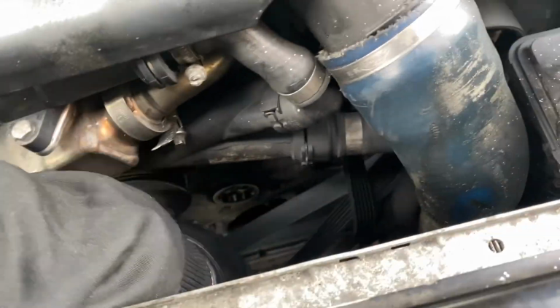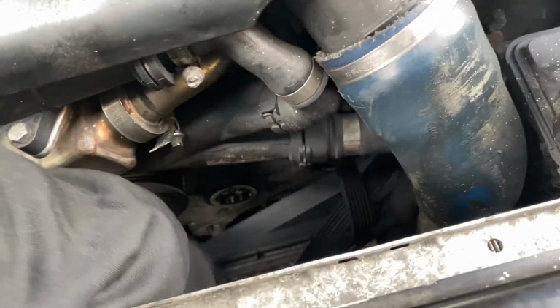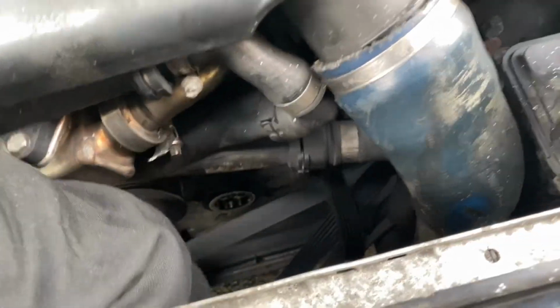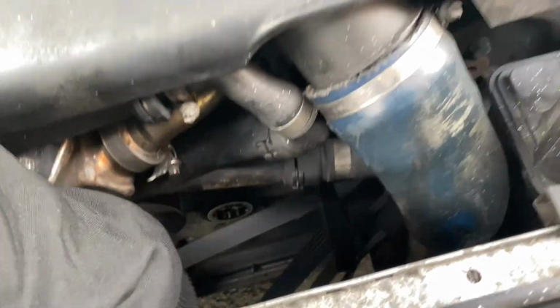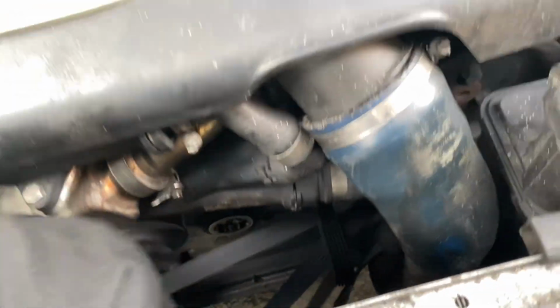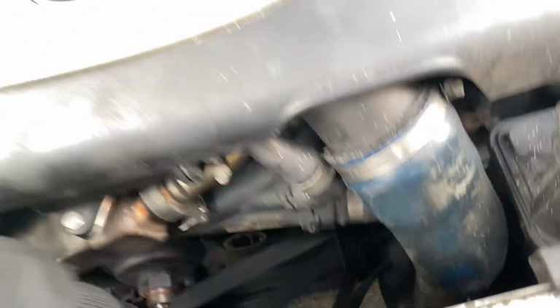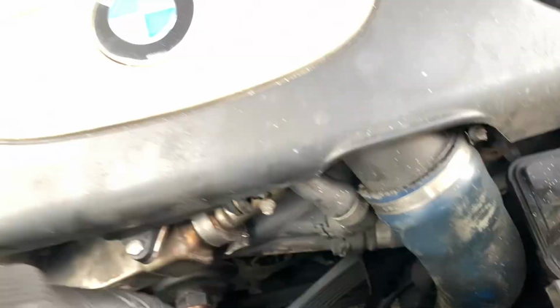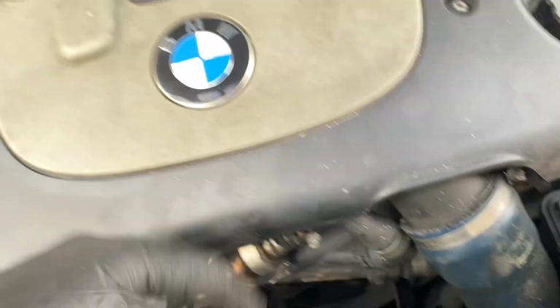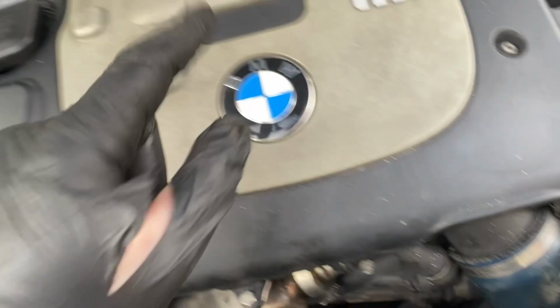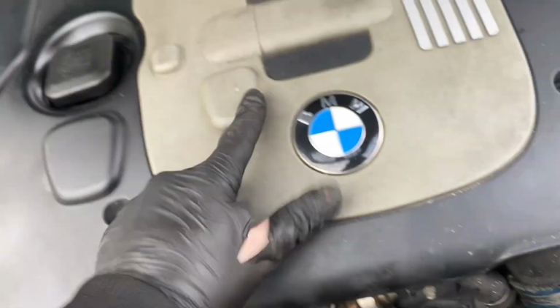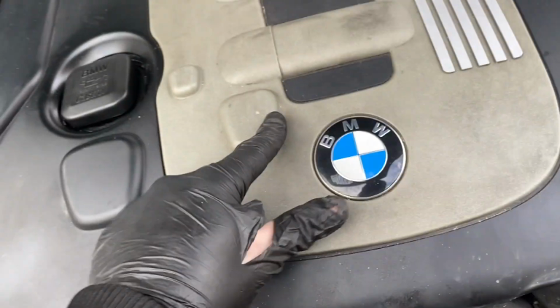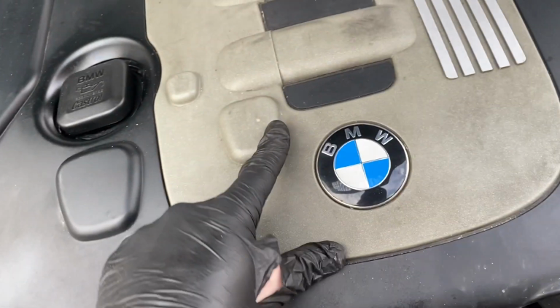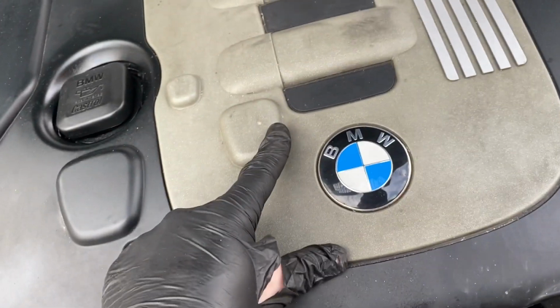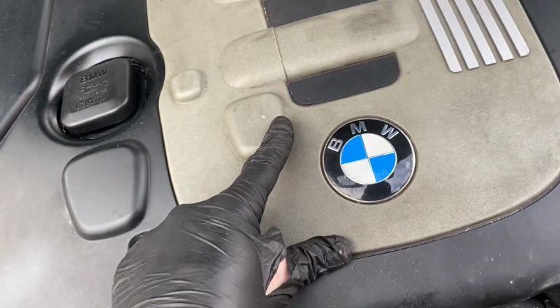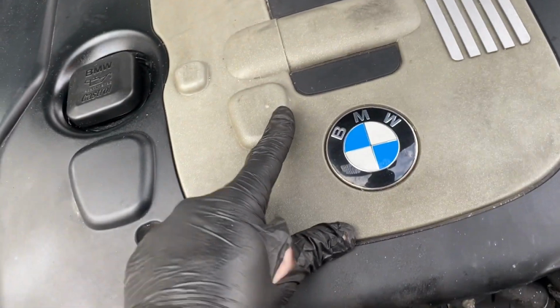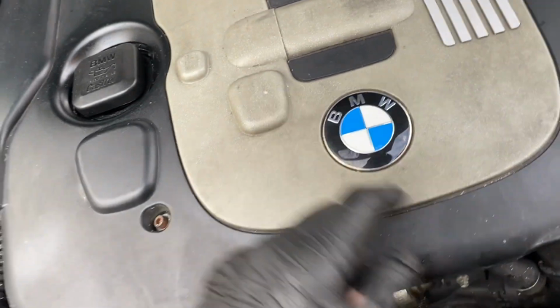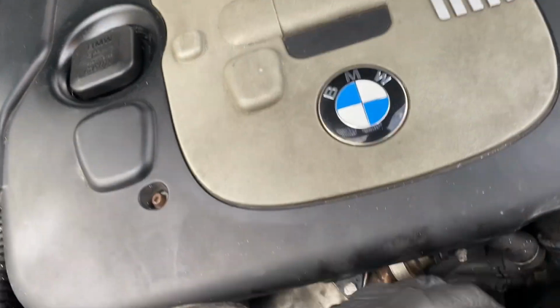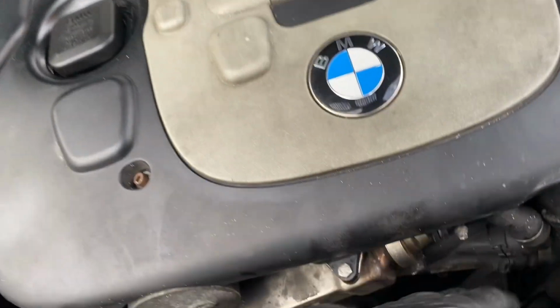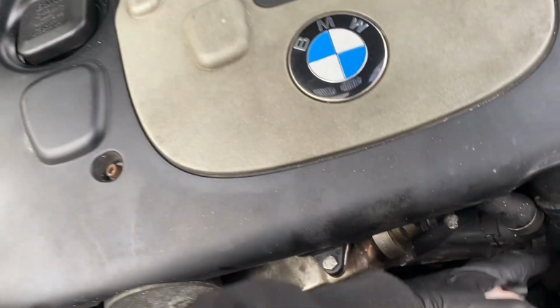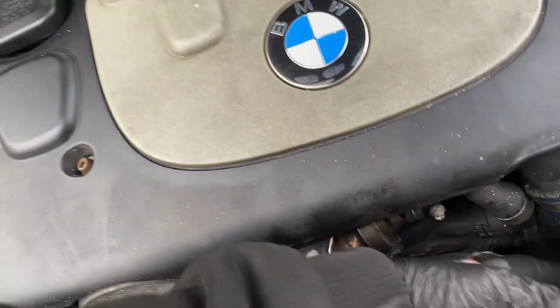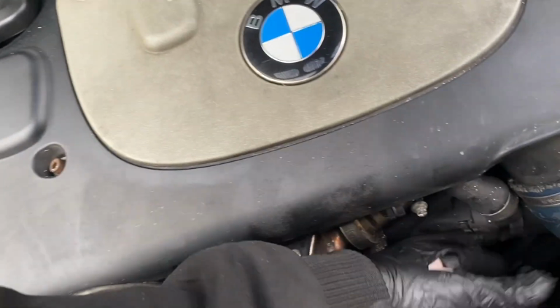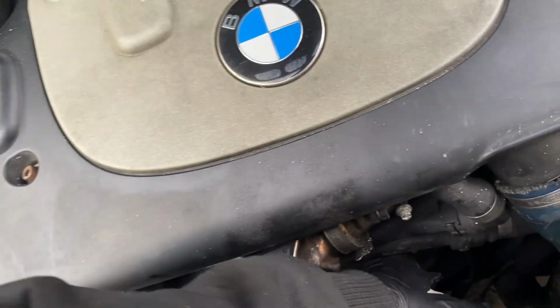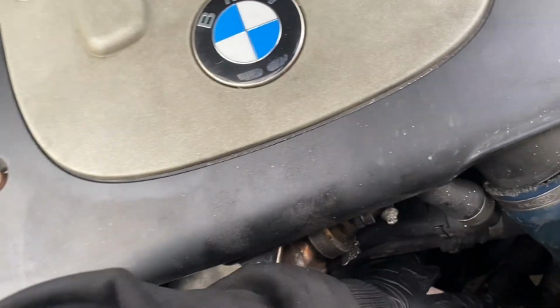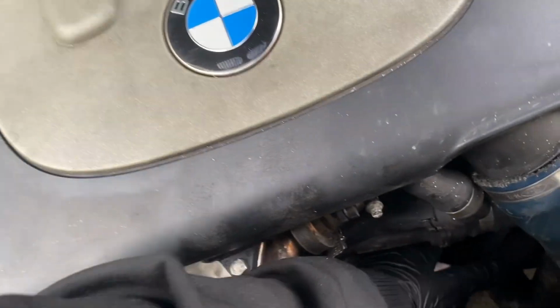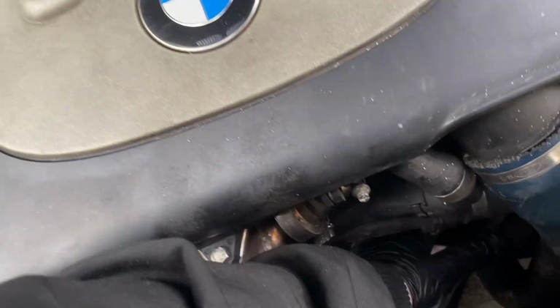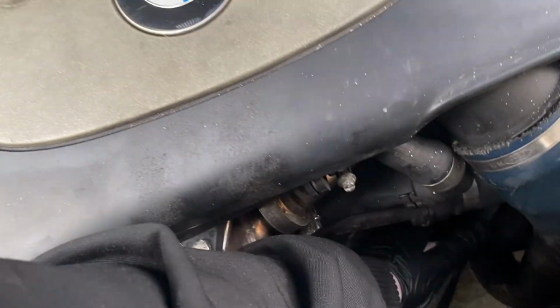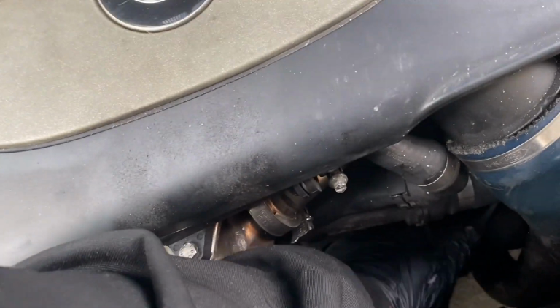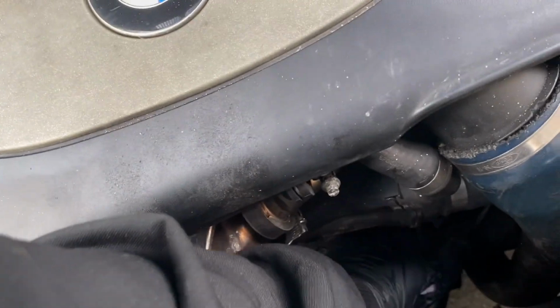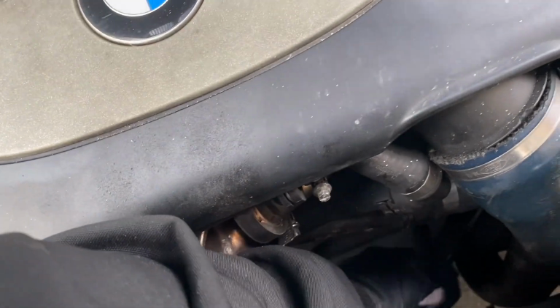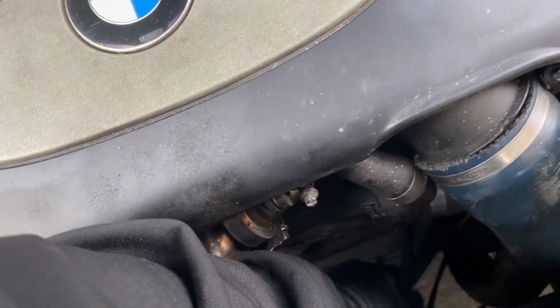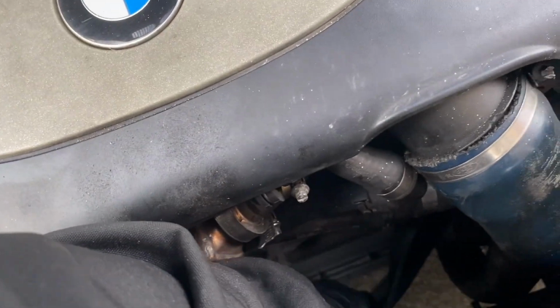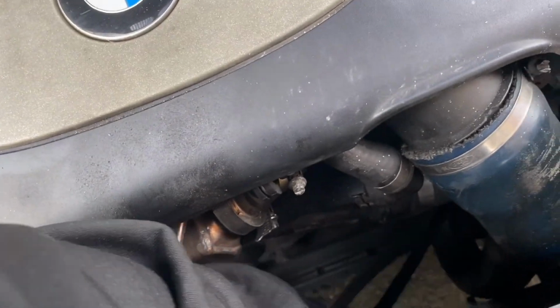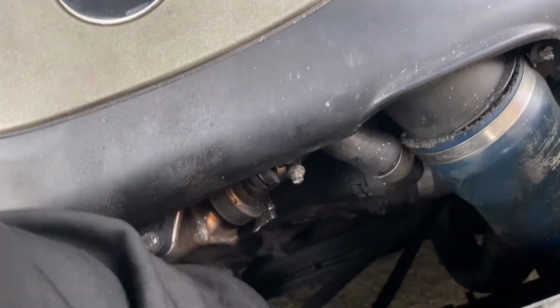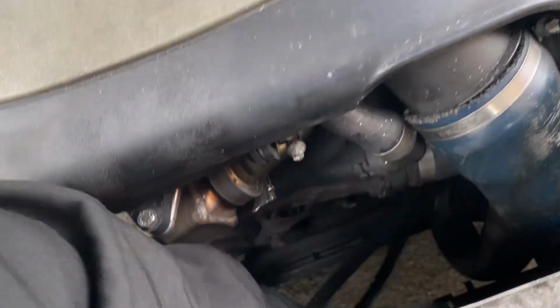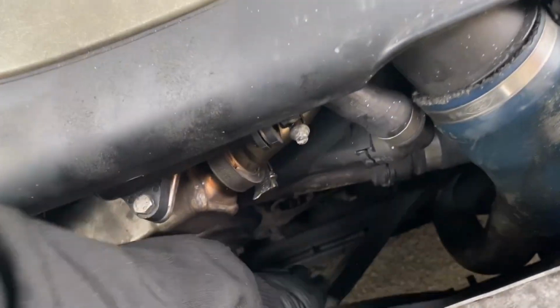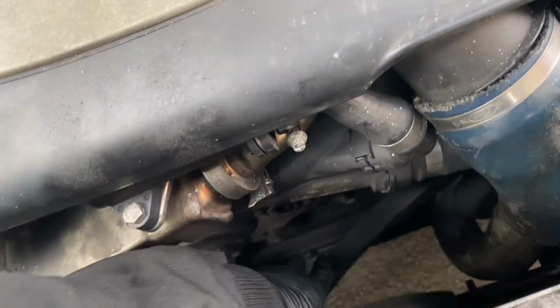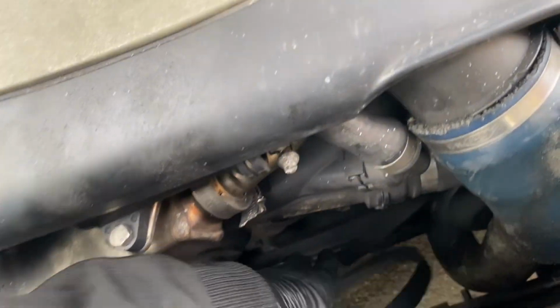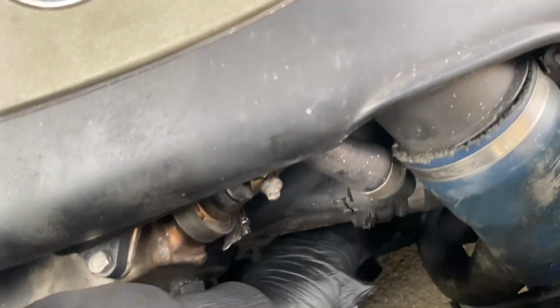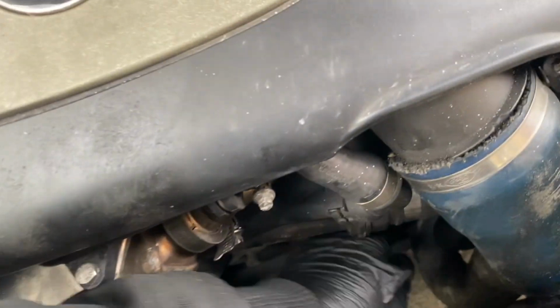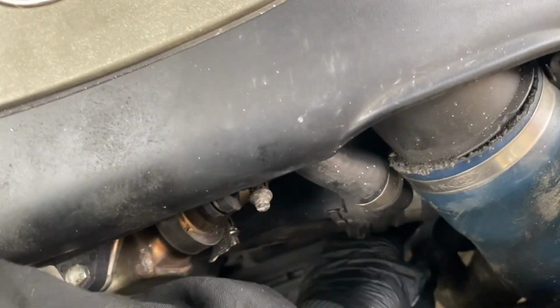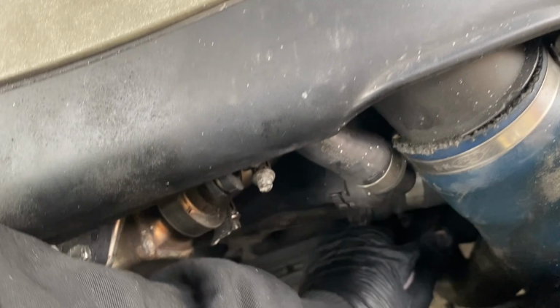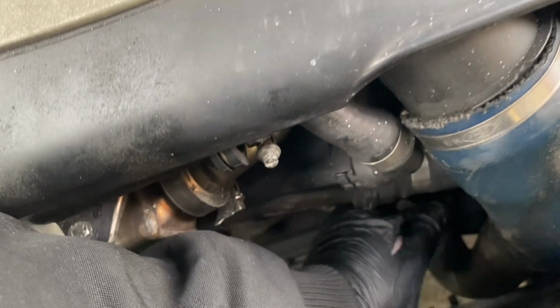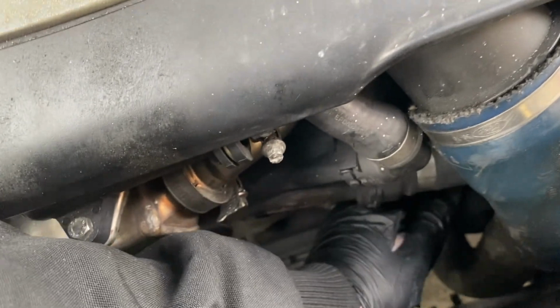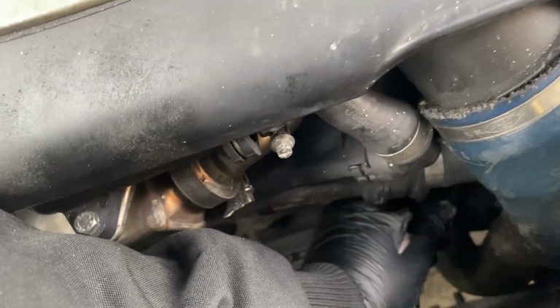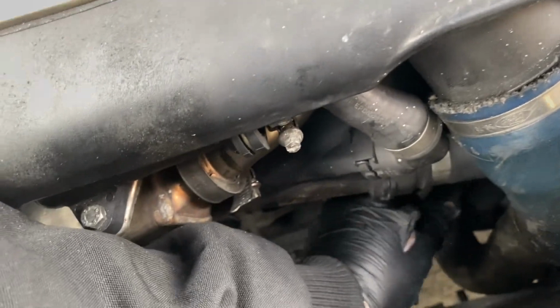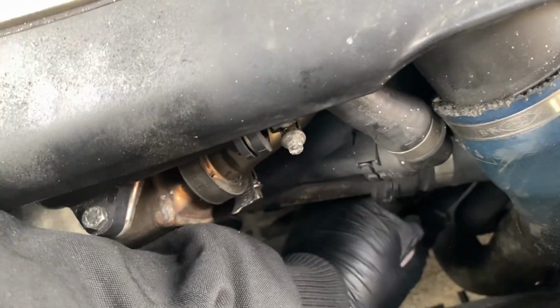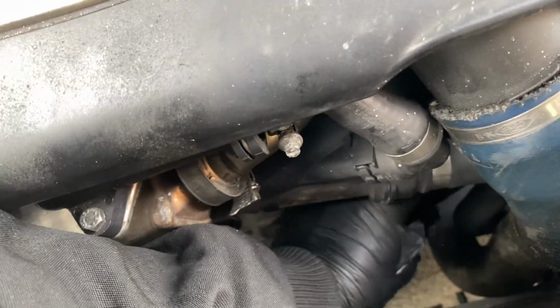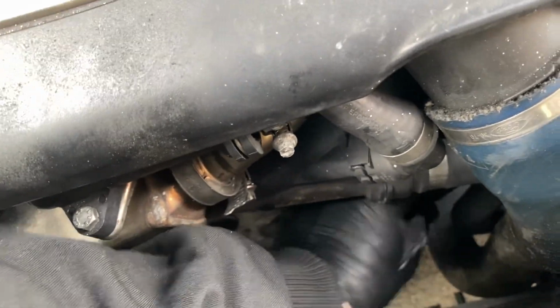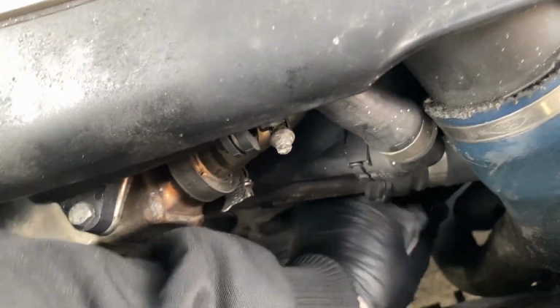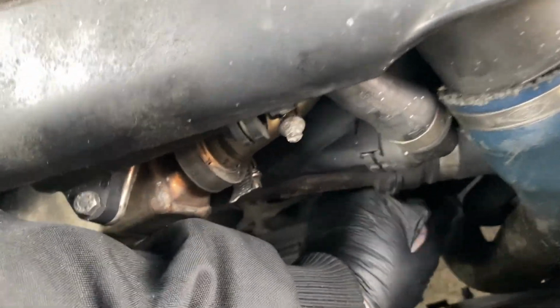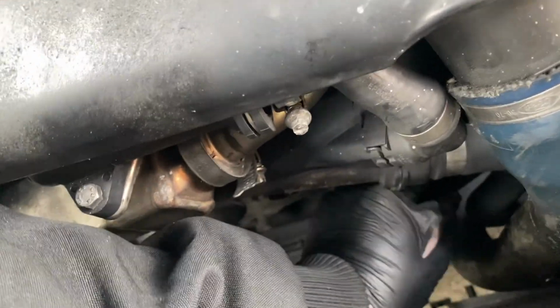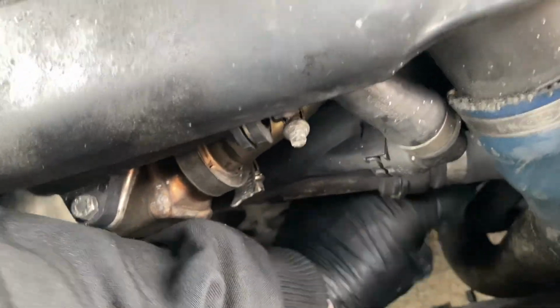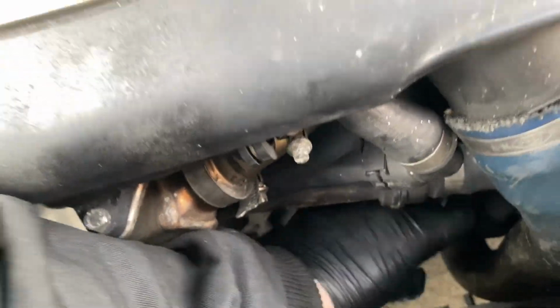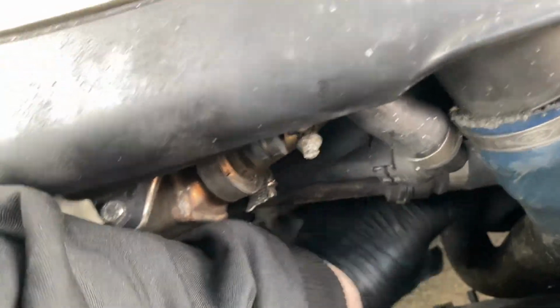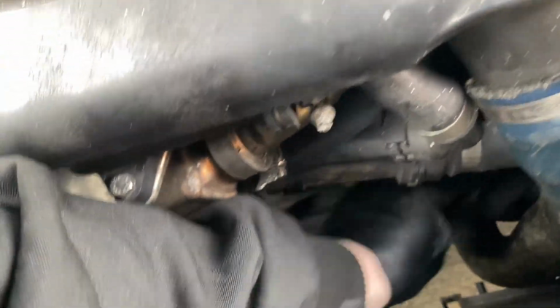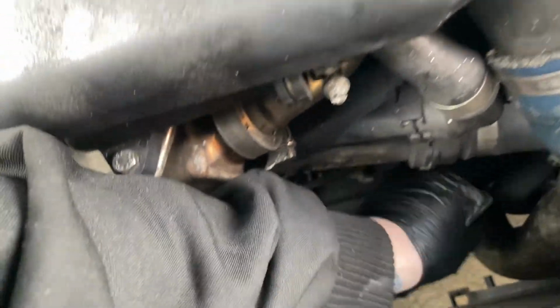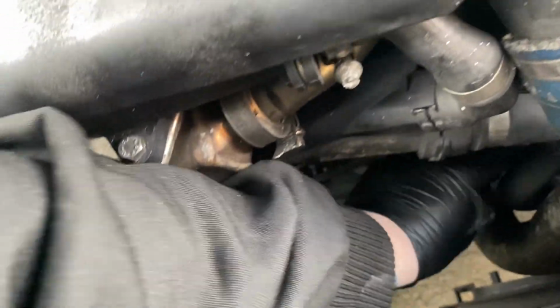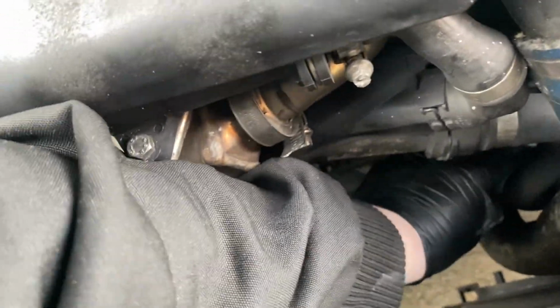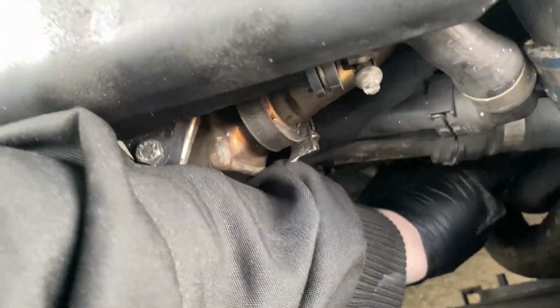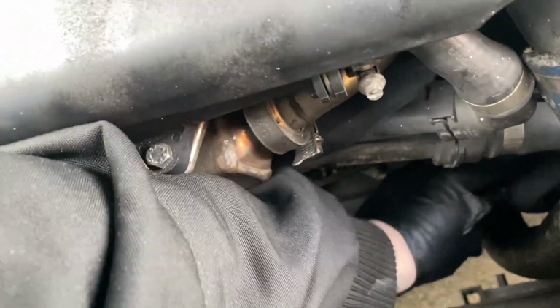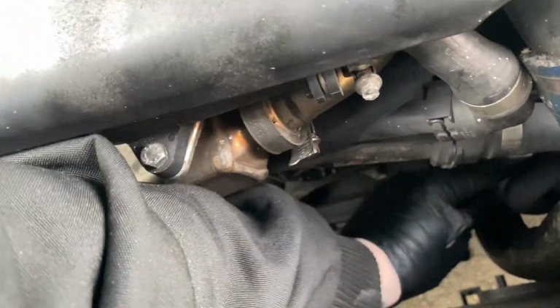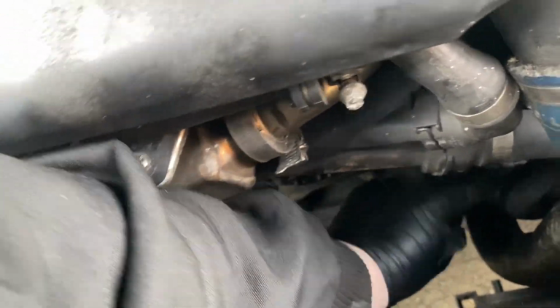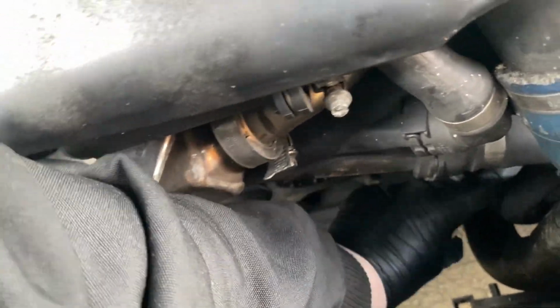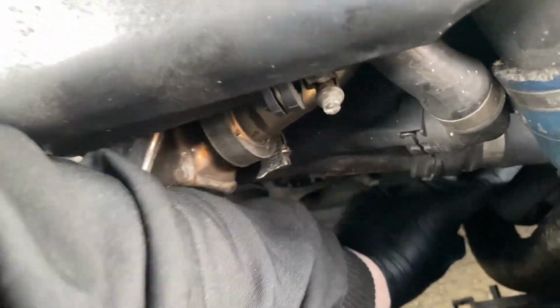I probably should have taken this off because it's like six bolts or something, but I like to struggle. Let's carry on as we are.